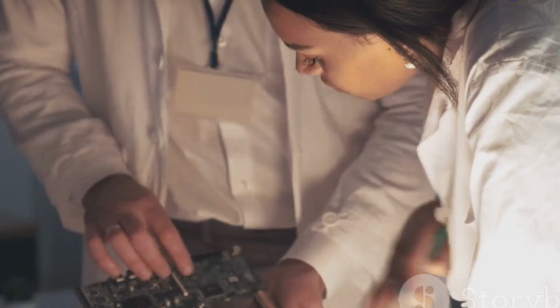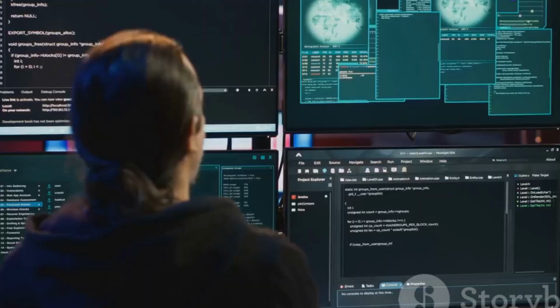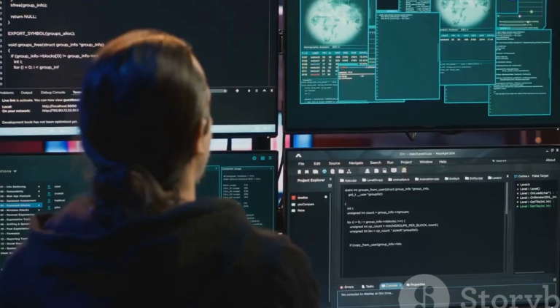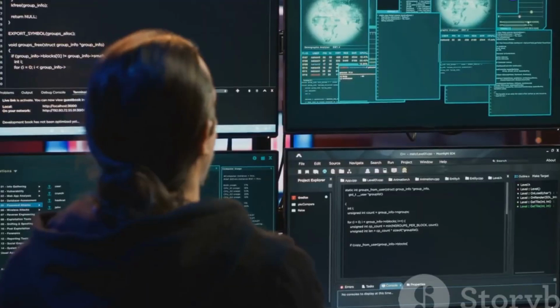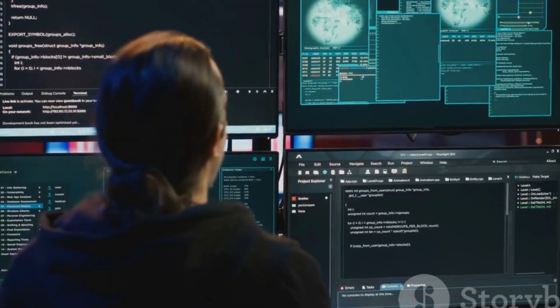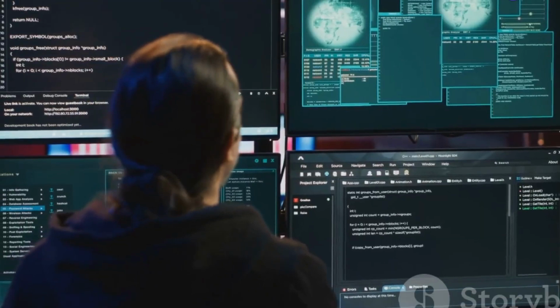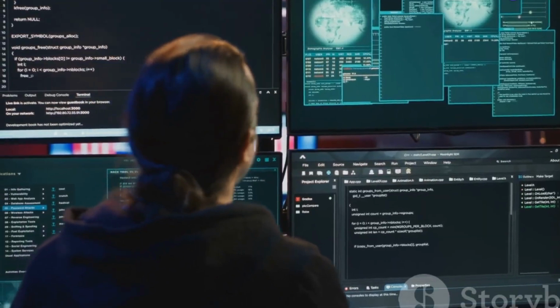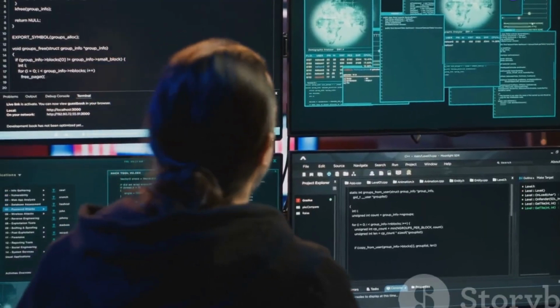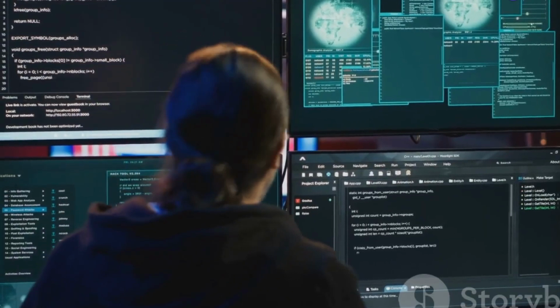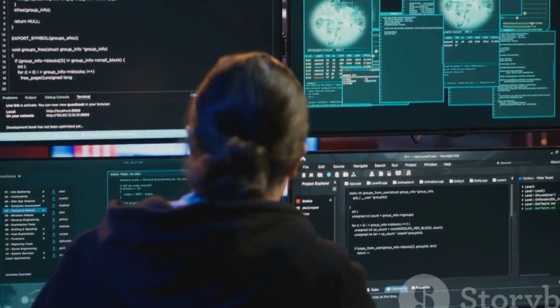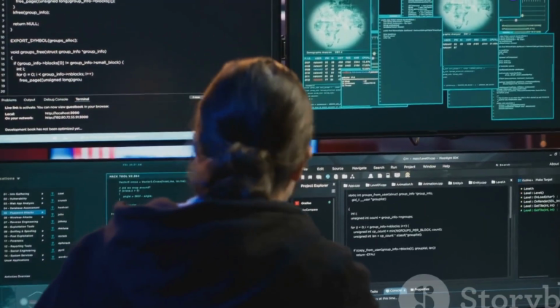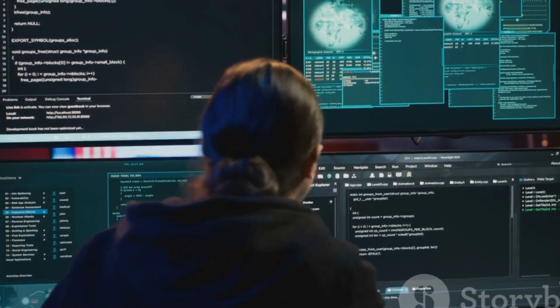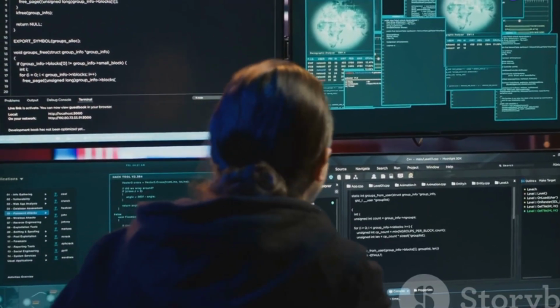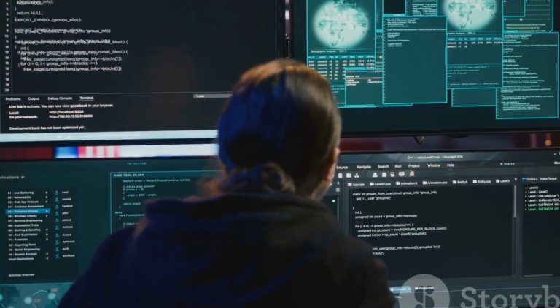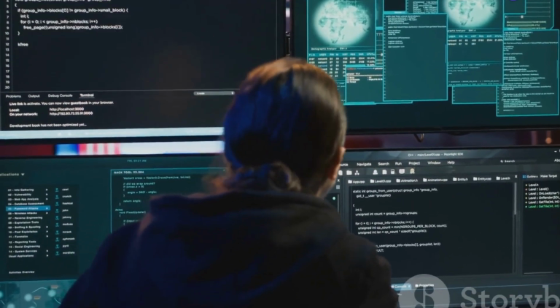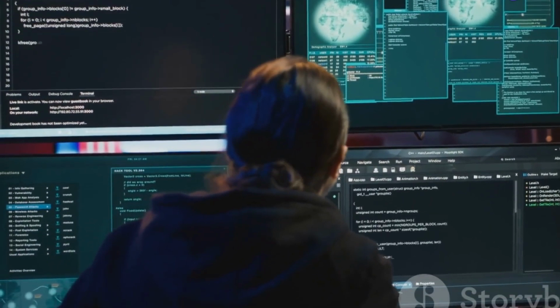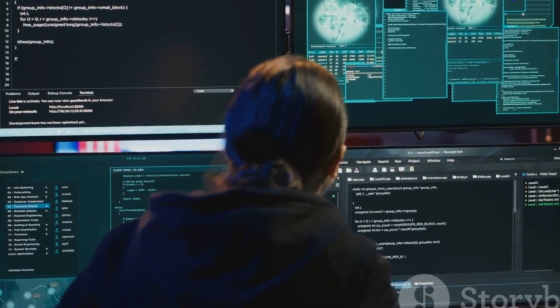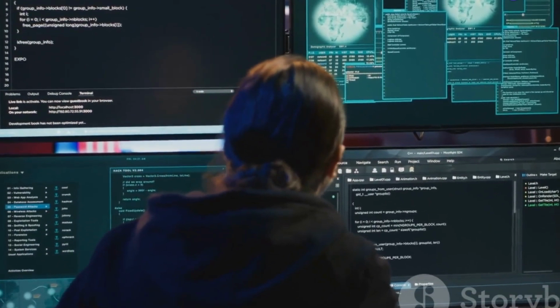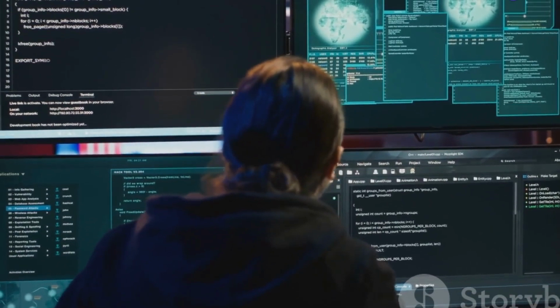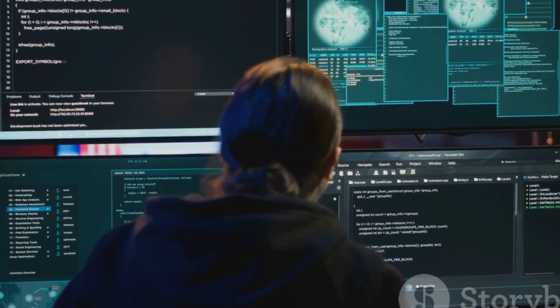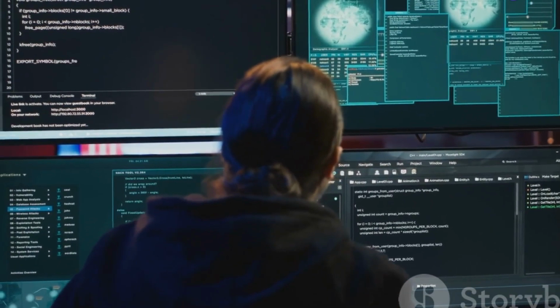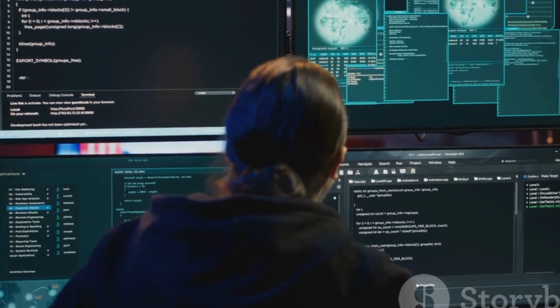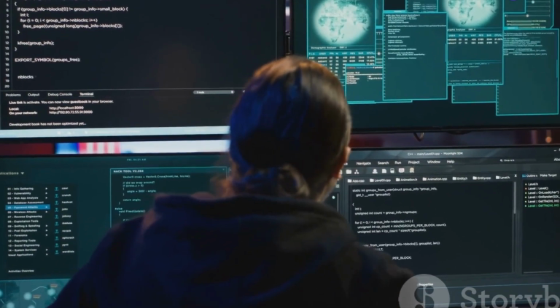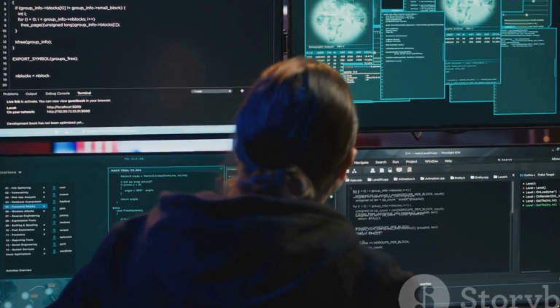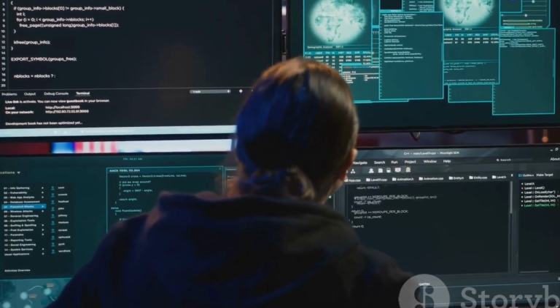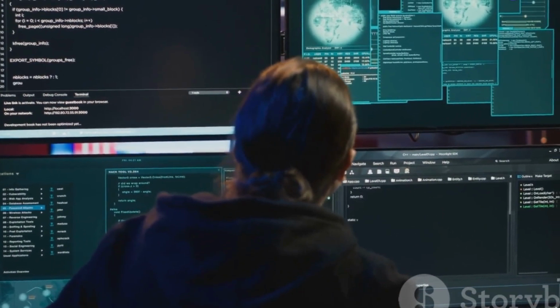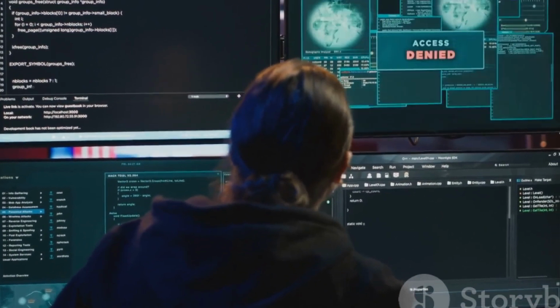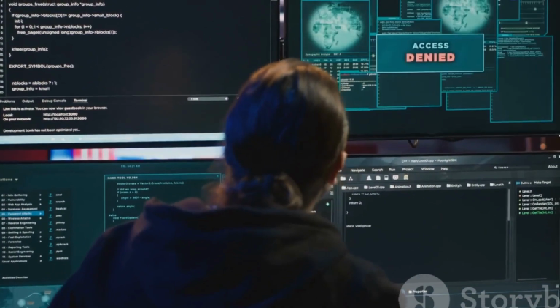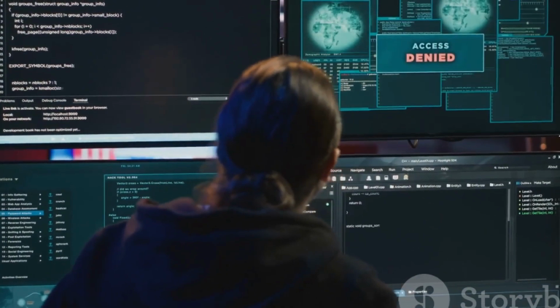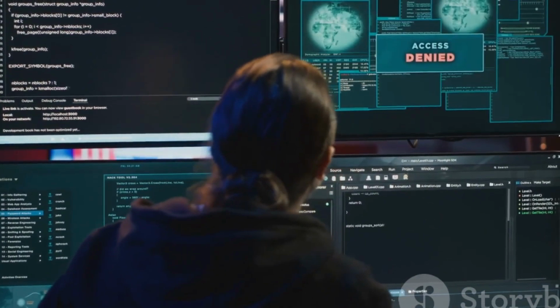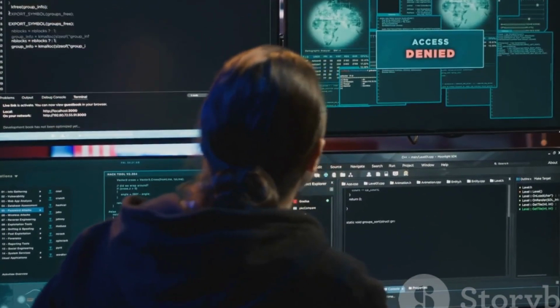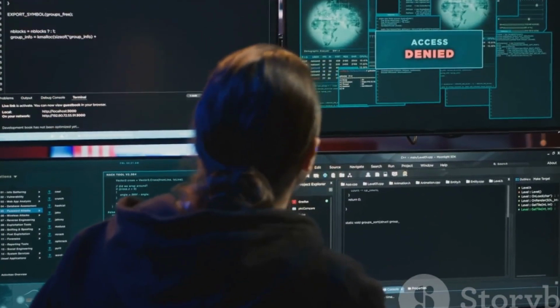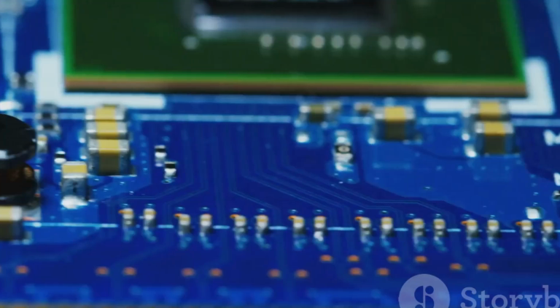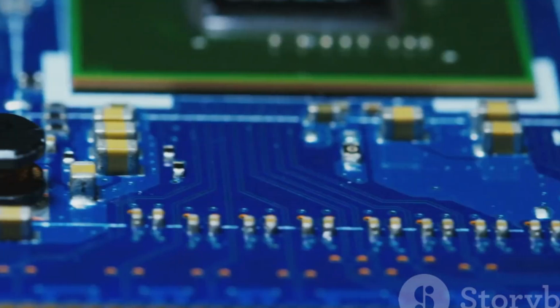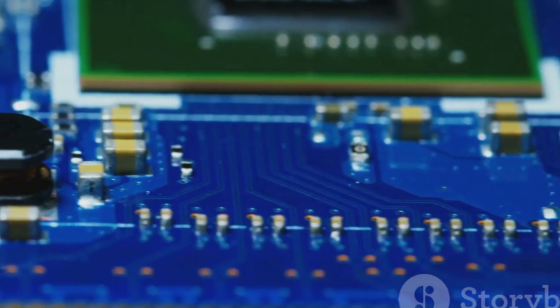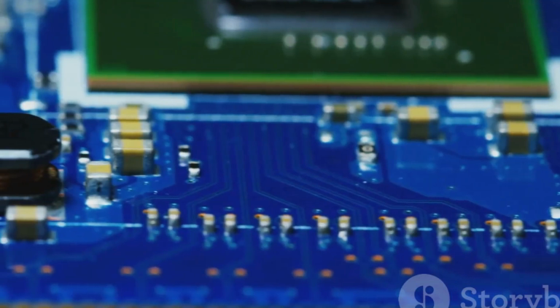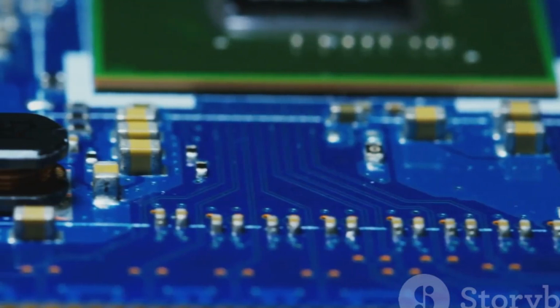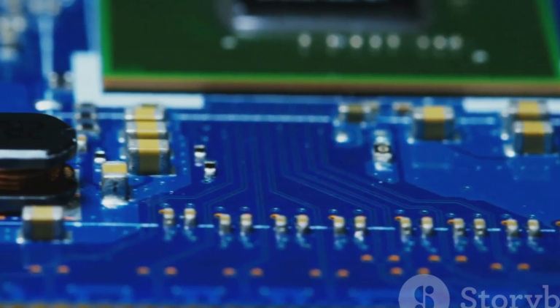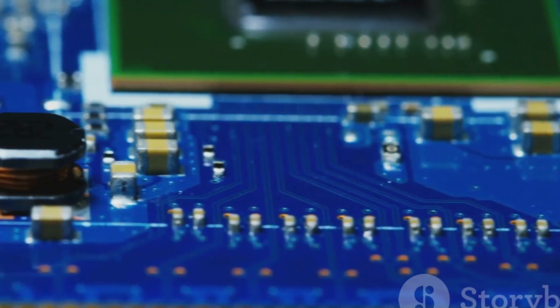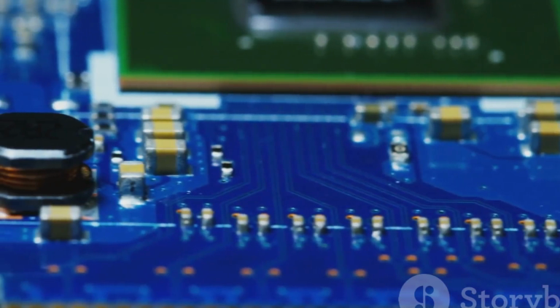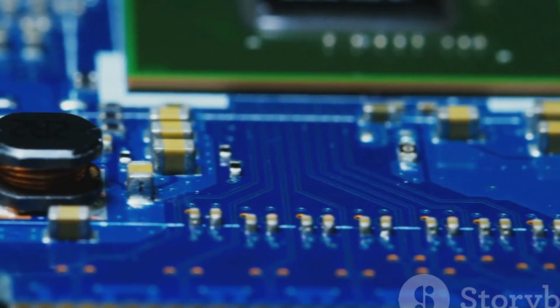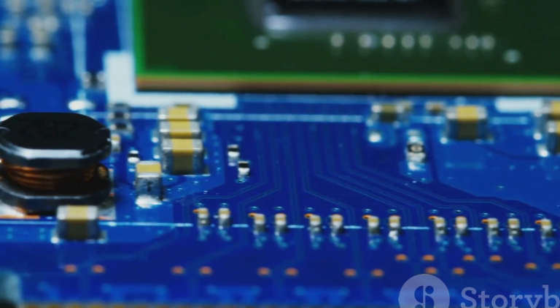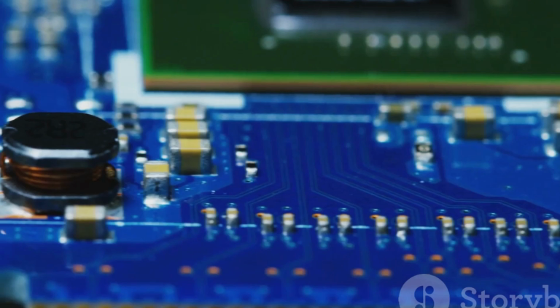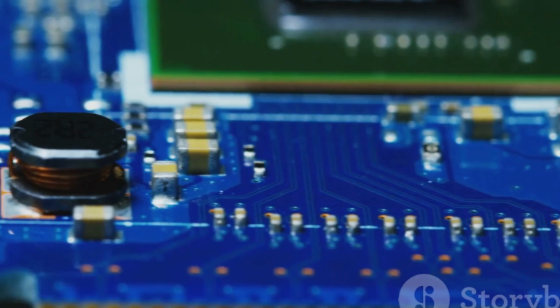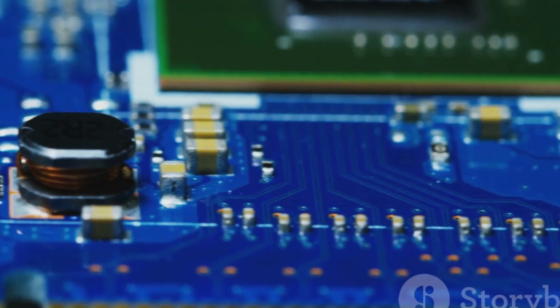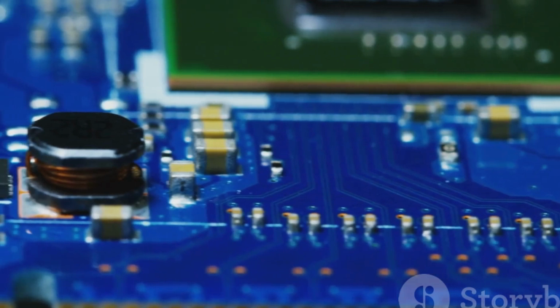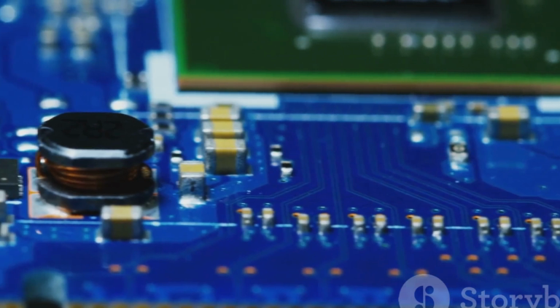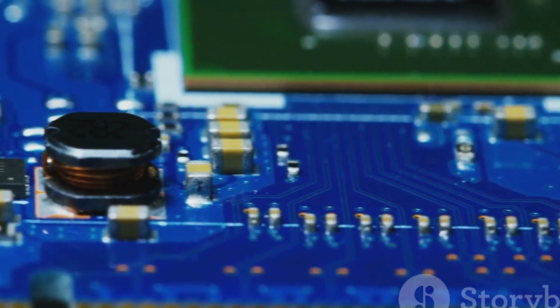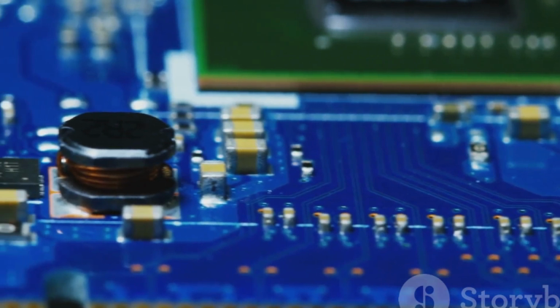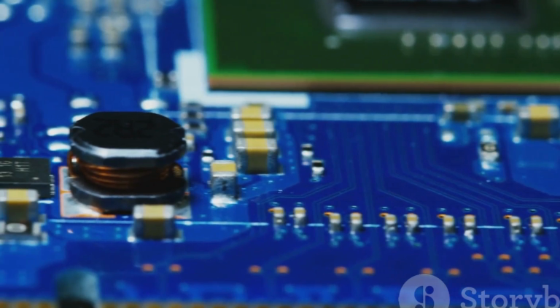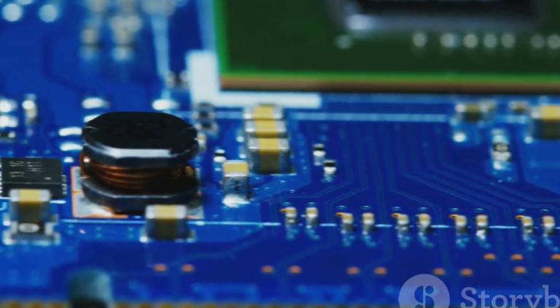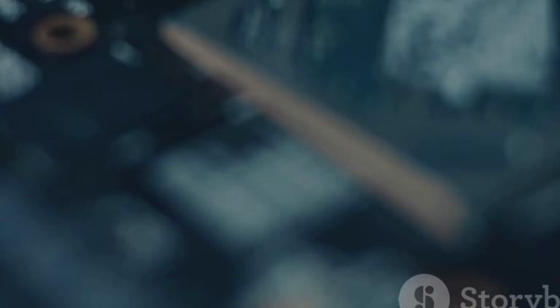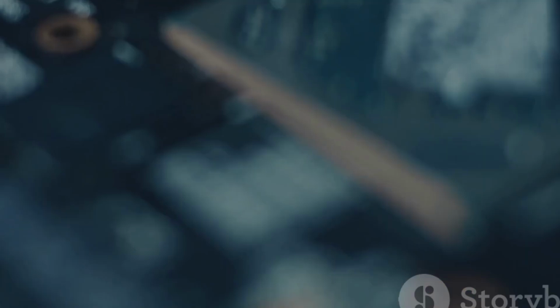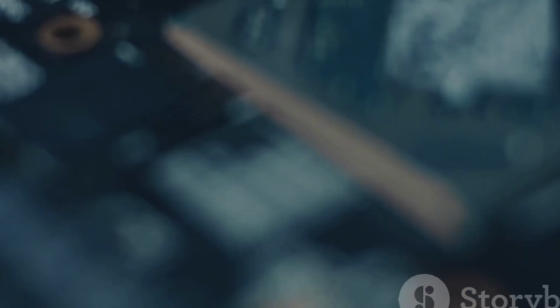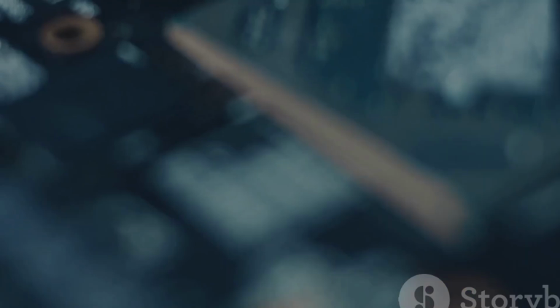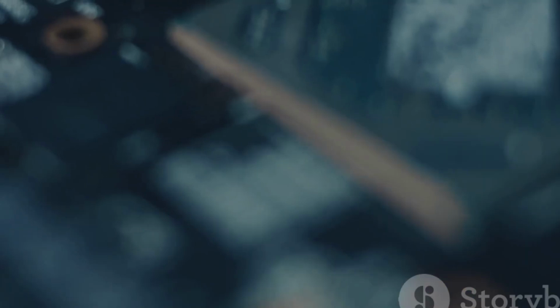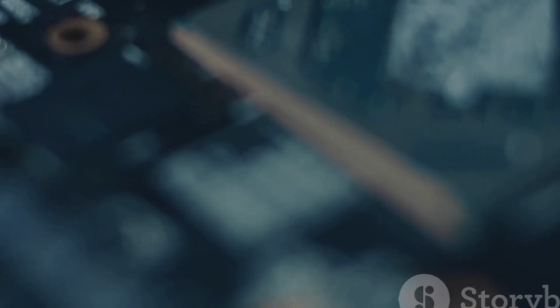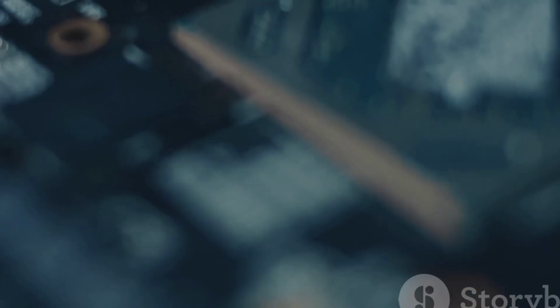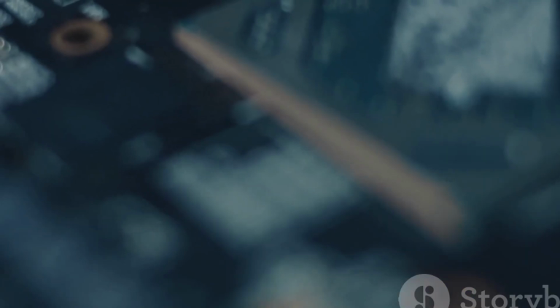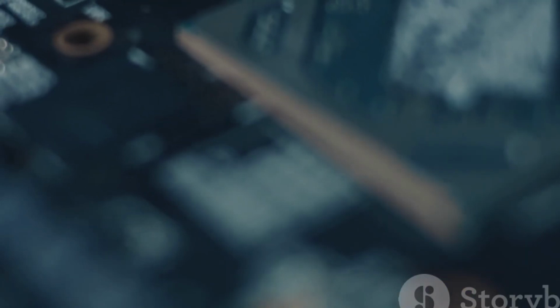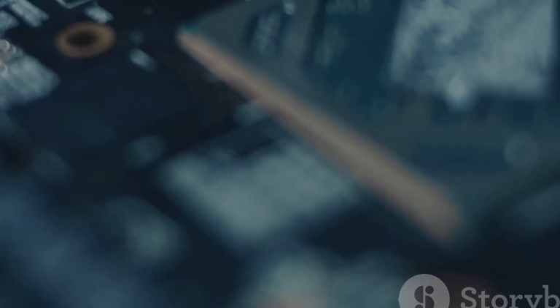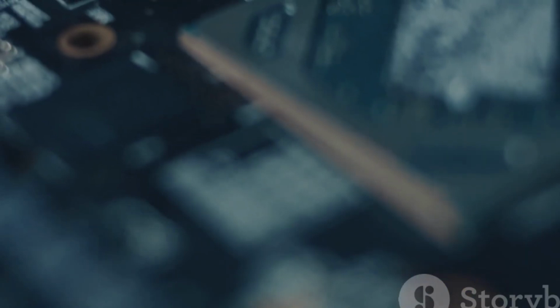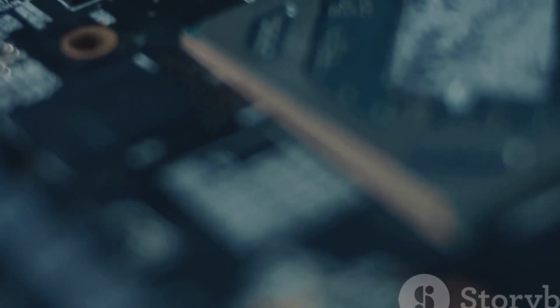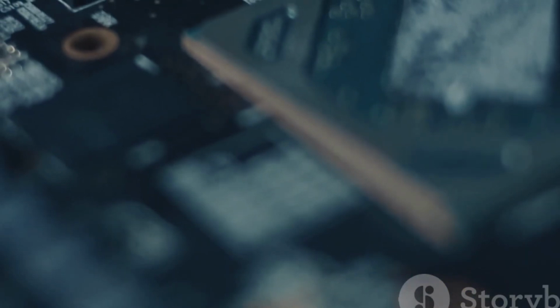Ever had your PC refuse to boot, and instead it just beeps at you? That's your motherboard trying to tell you what's wrong. Let's decode this, shall we?